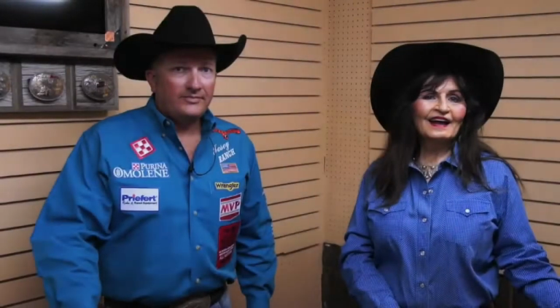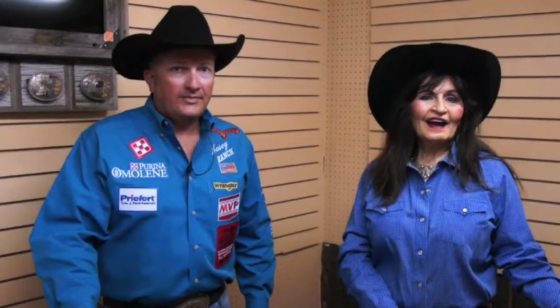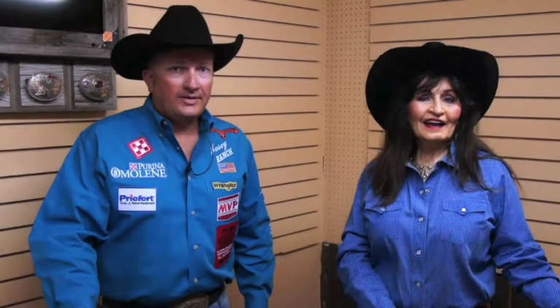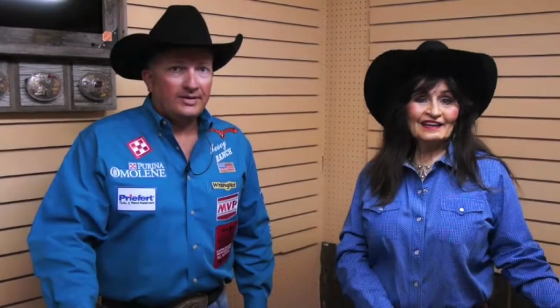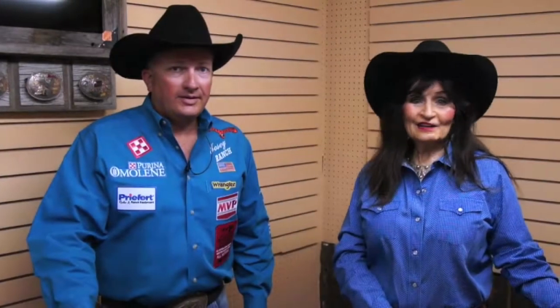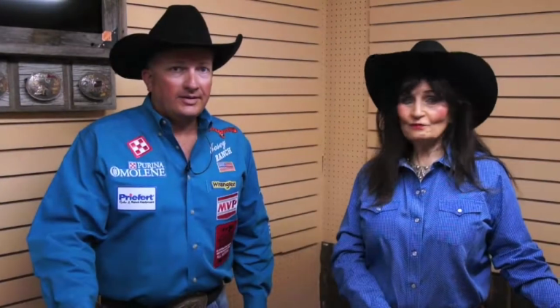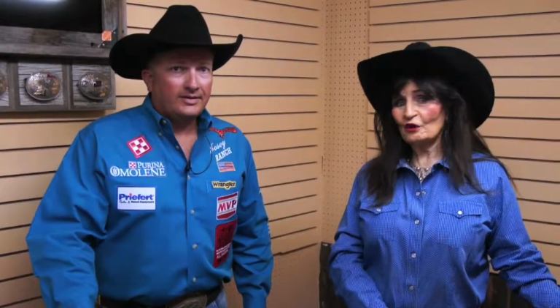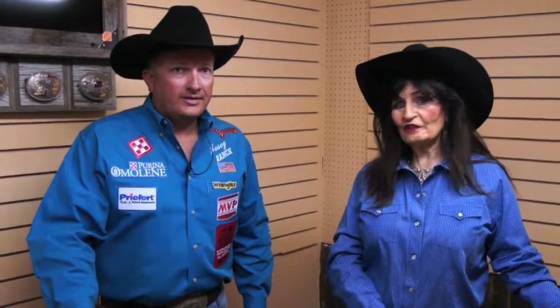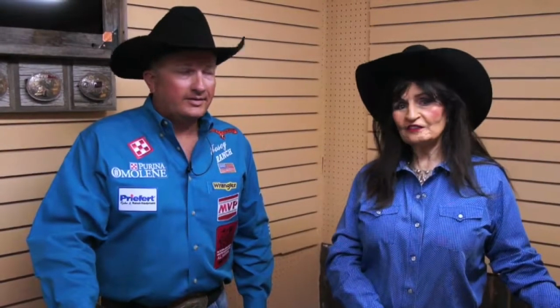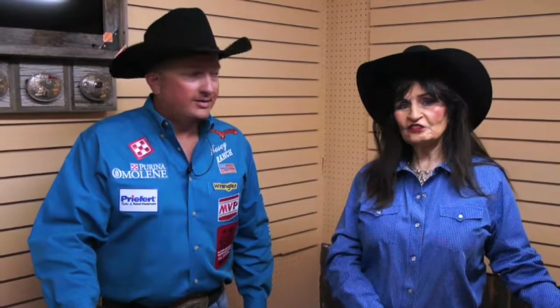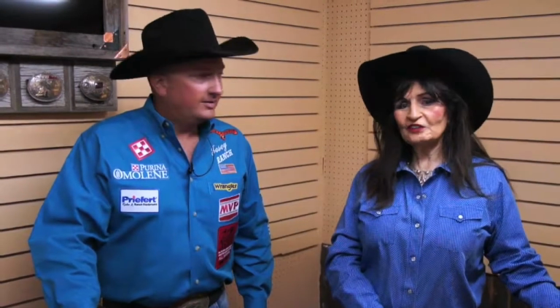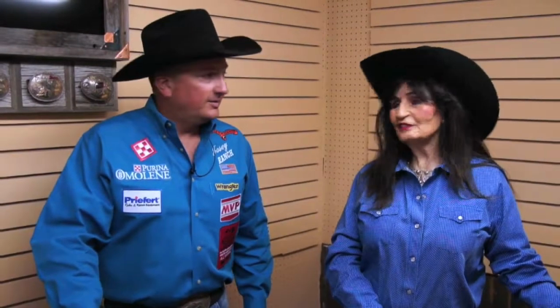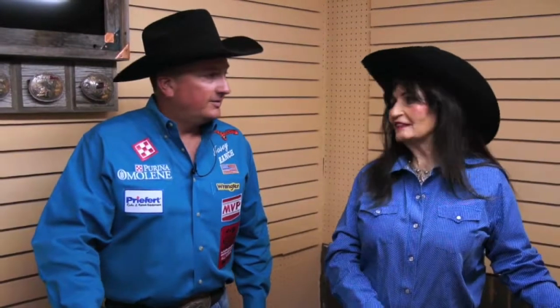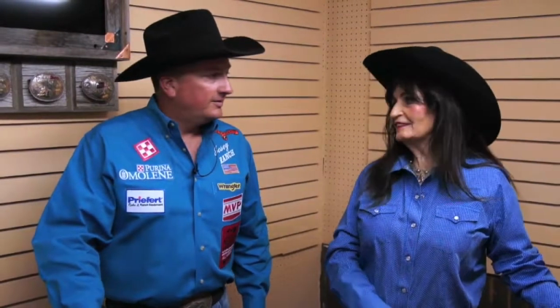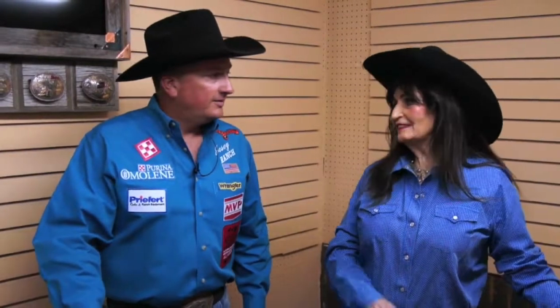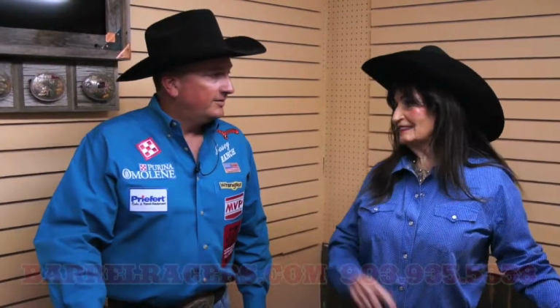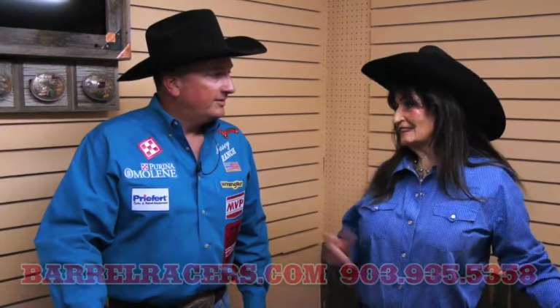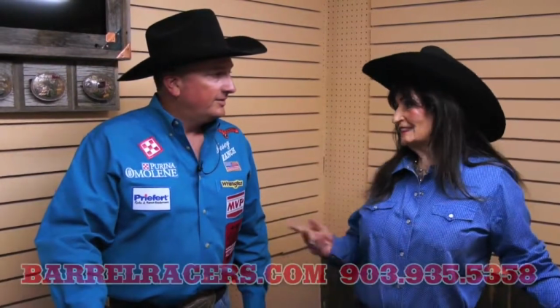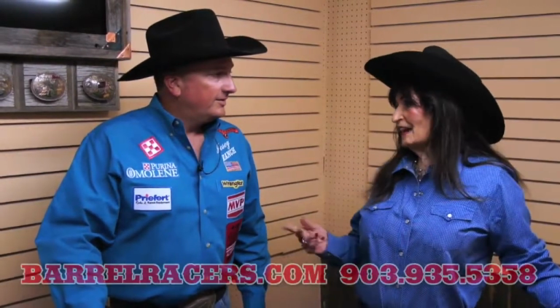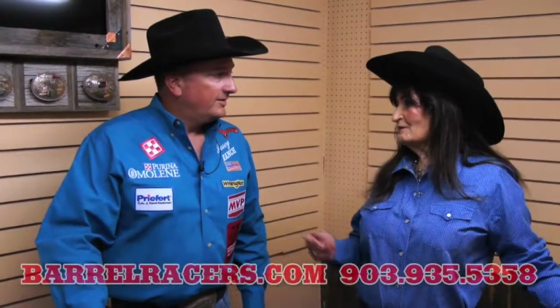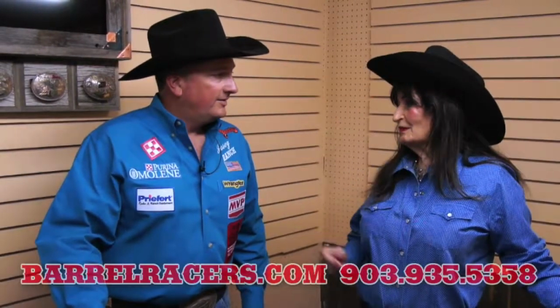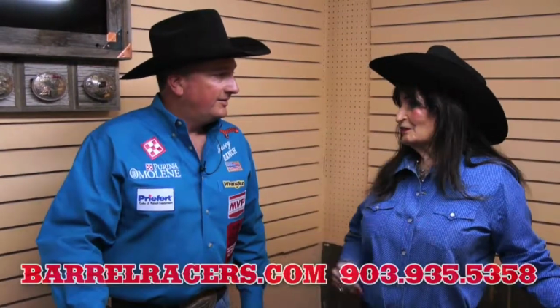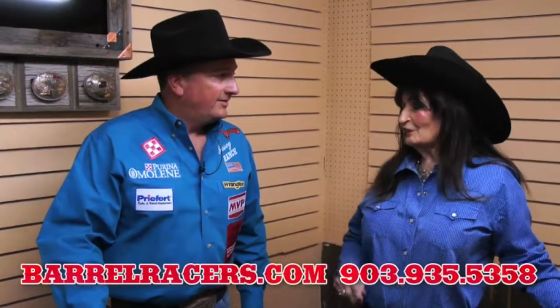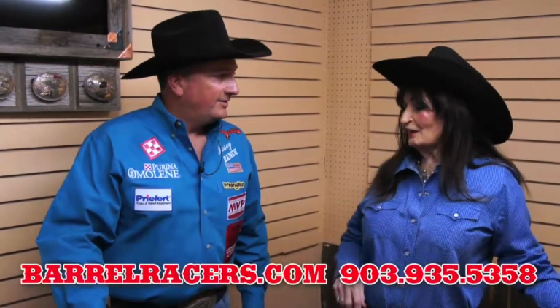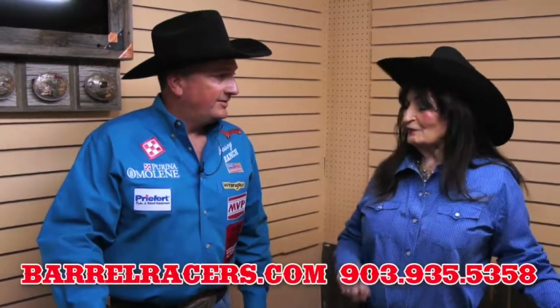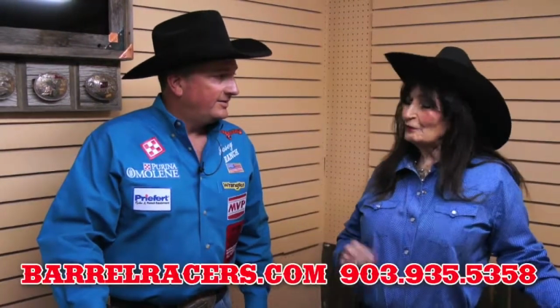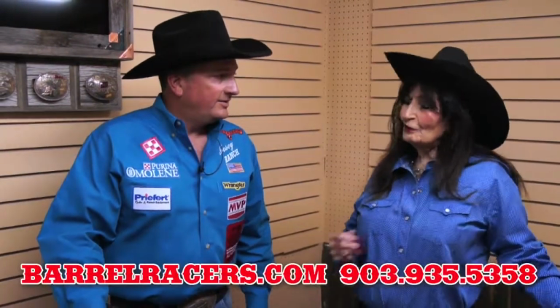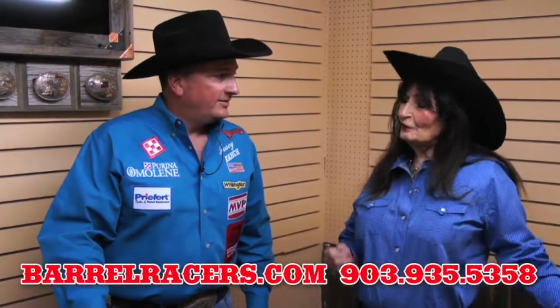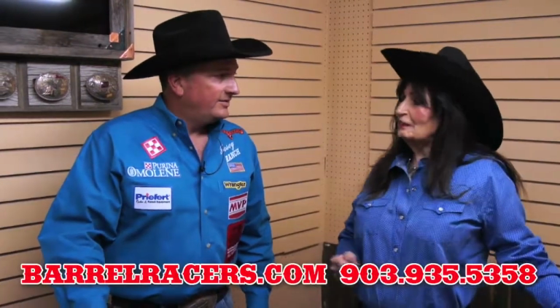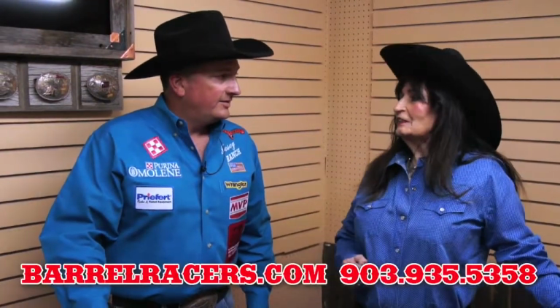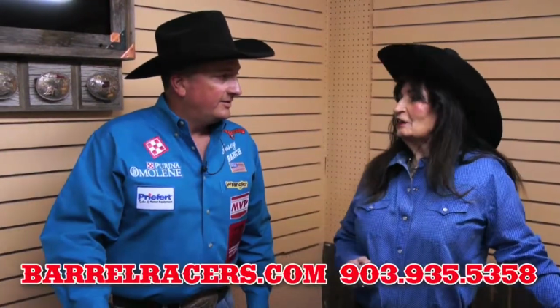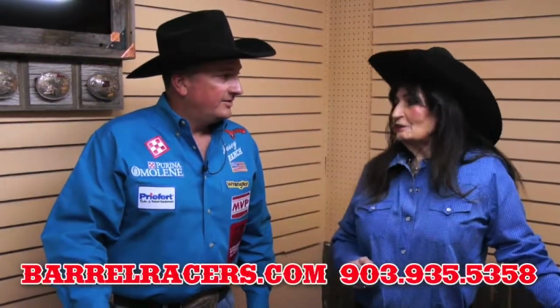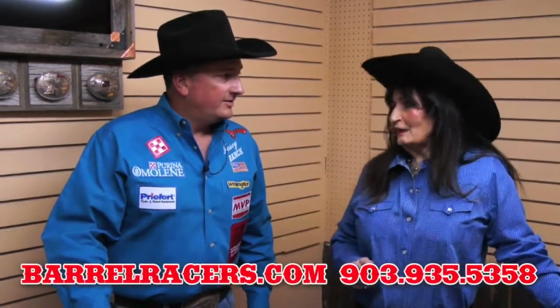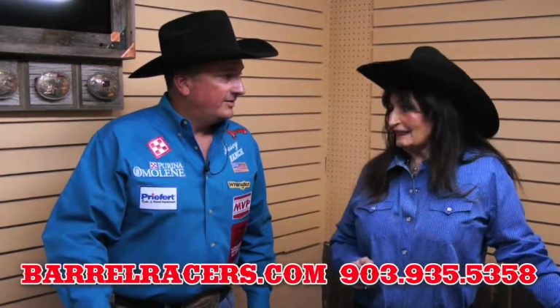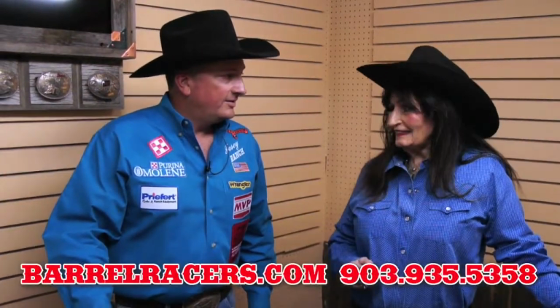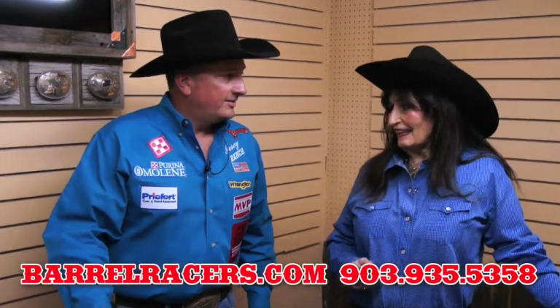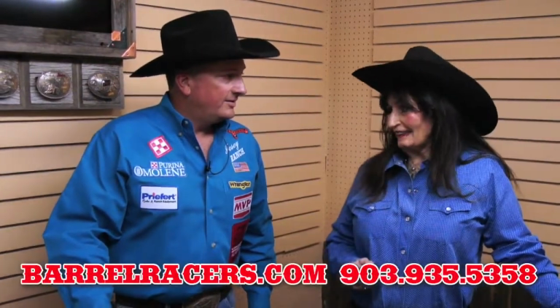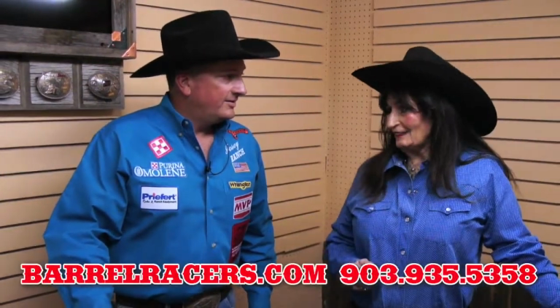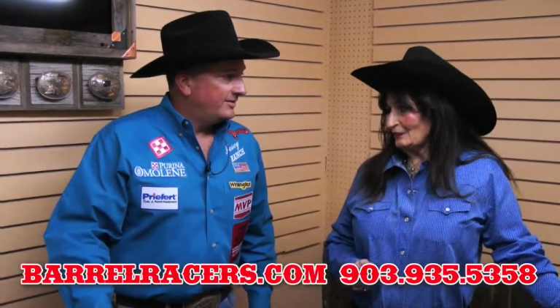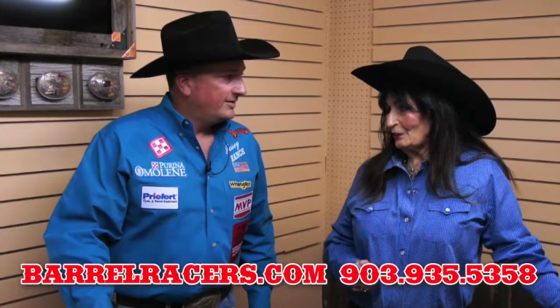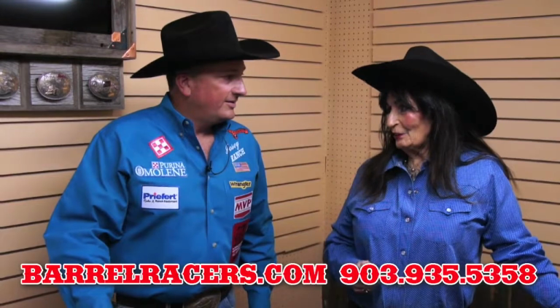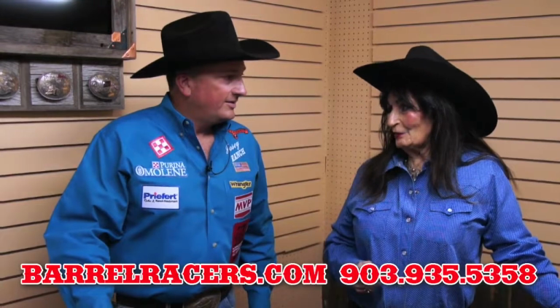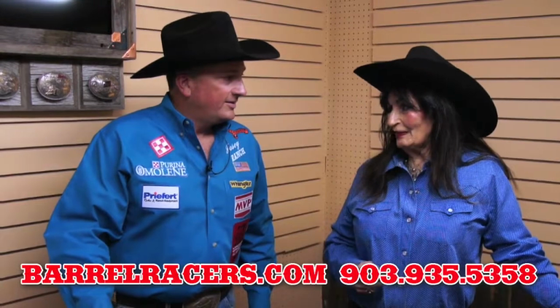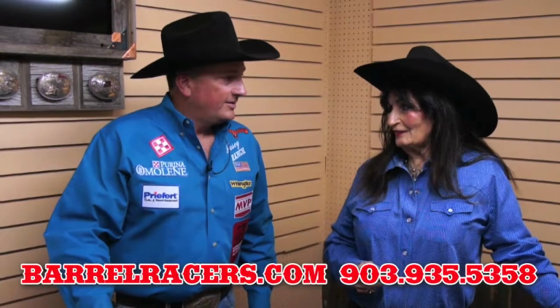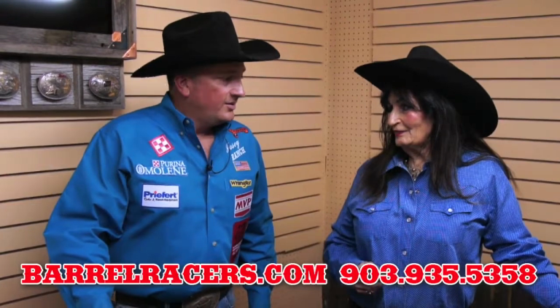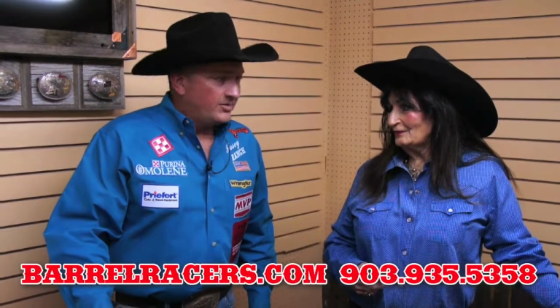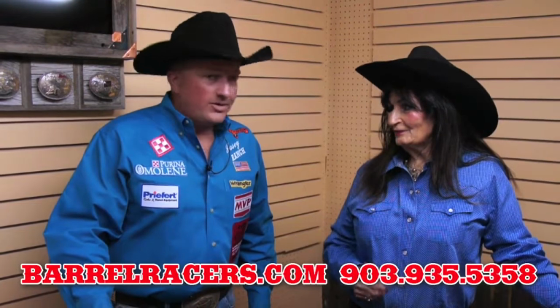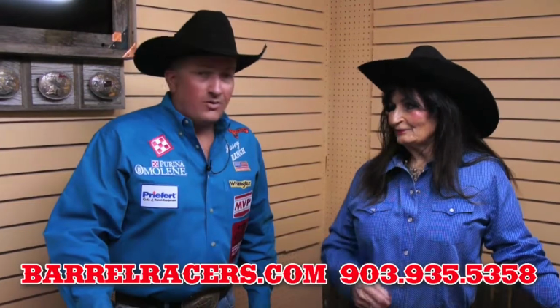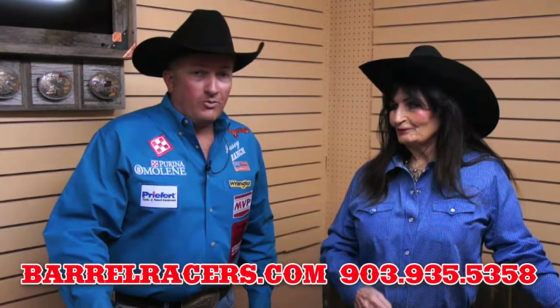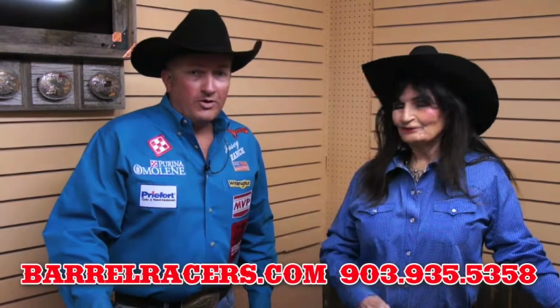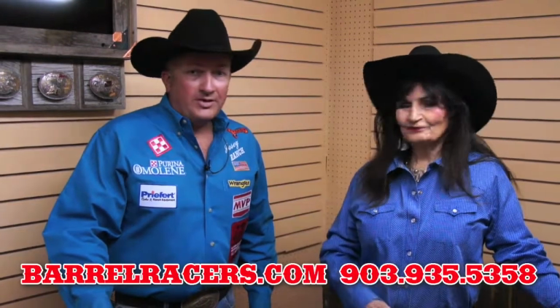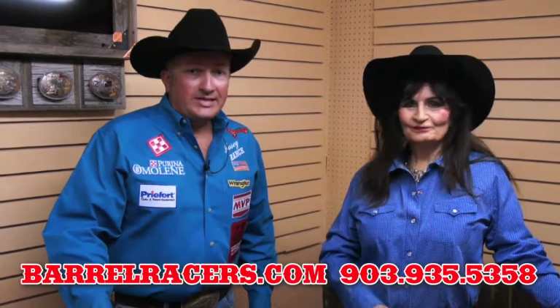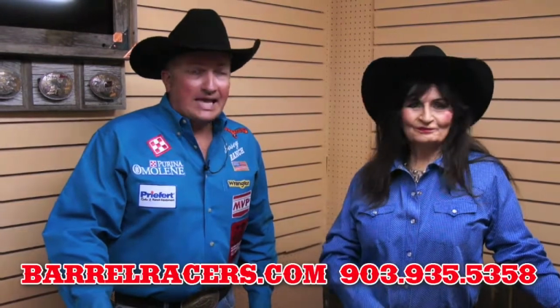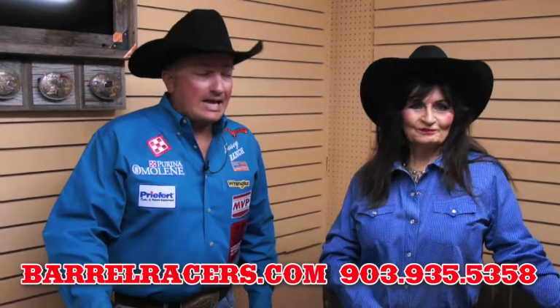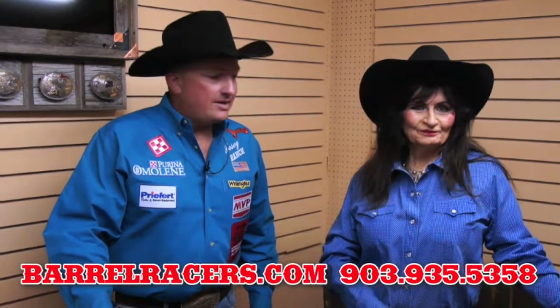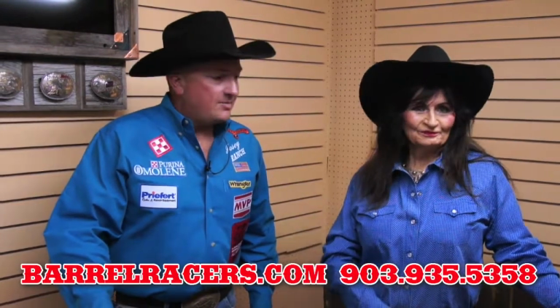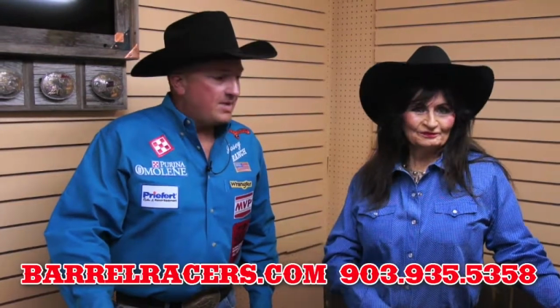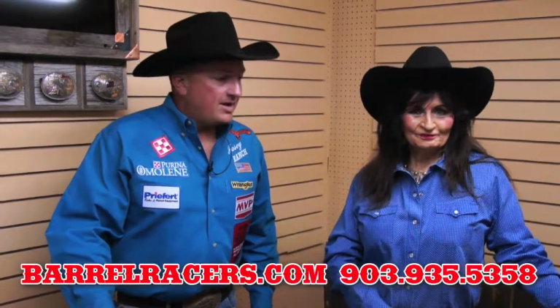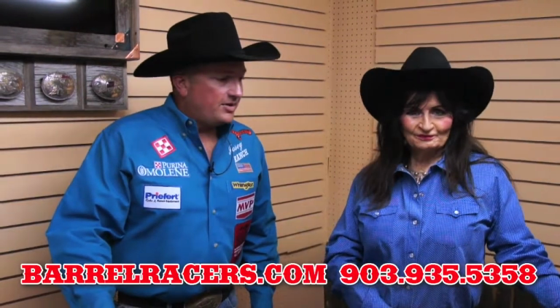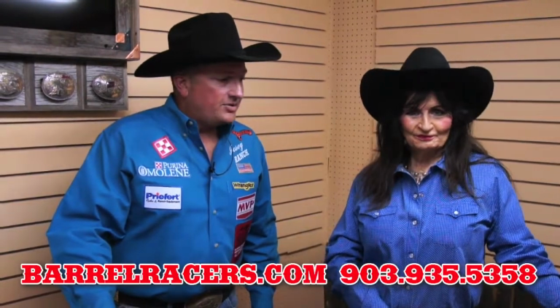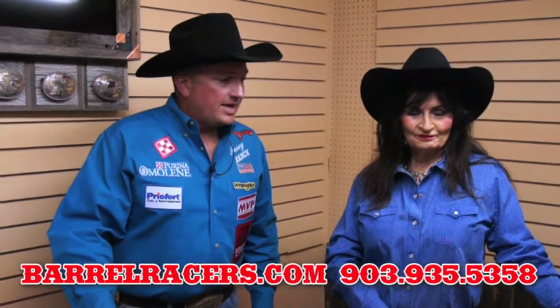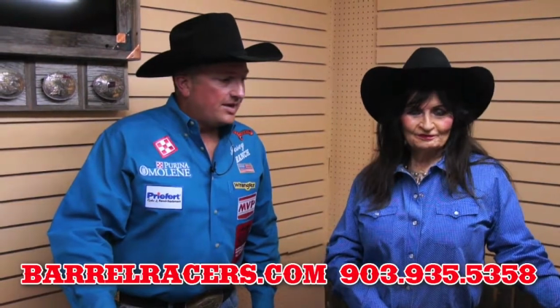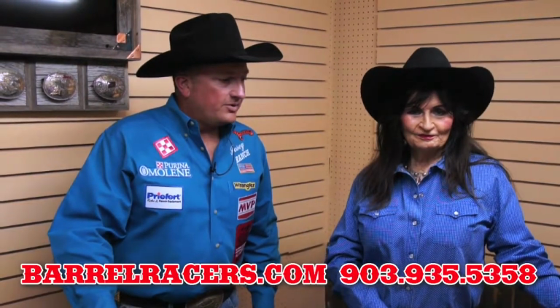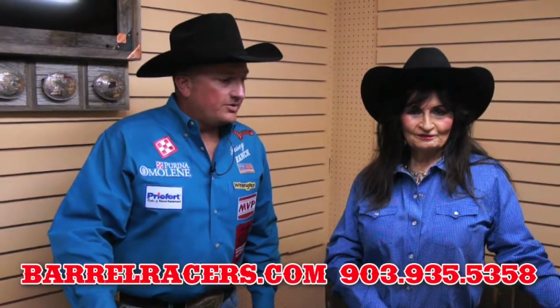Hey, I'm Martha Josie, and this is Ty Mitchell, and we're going to talk about saddles. We are. We're excited about our saddles.